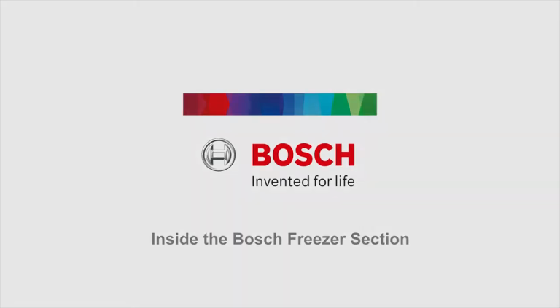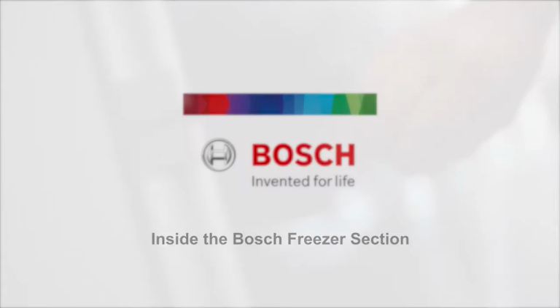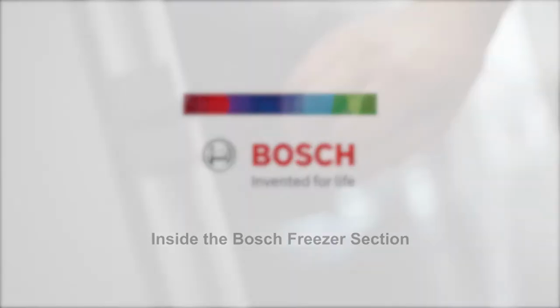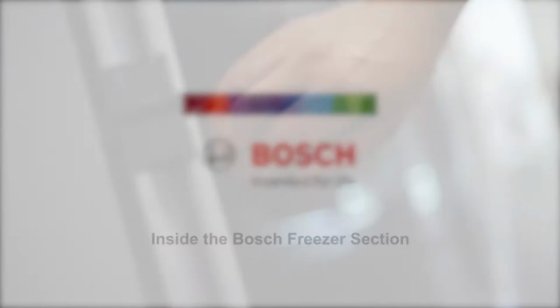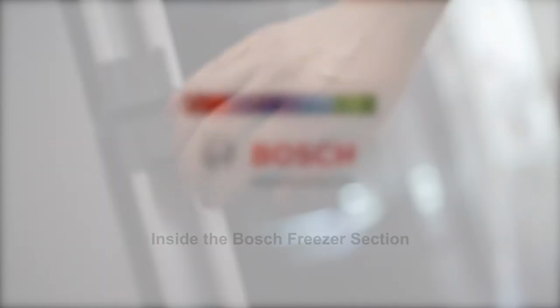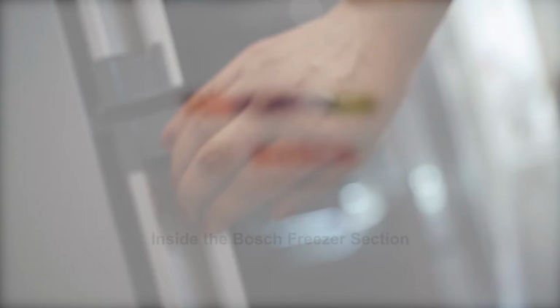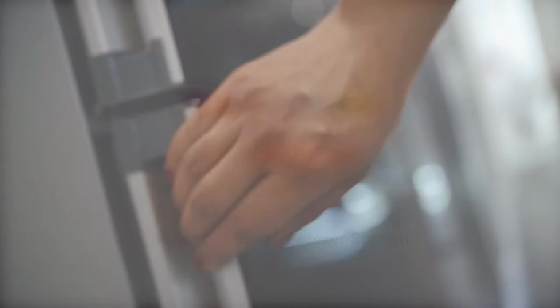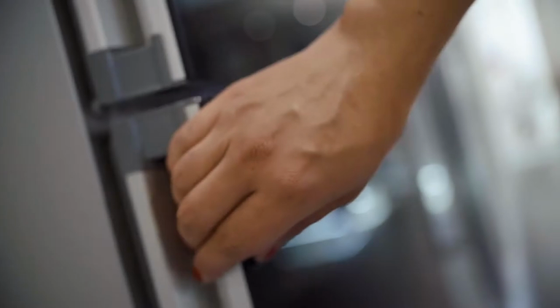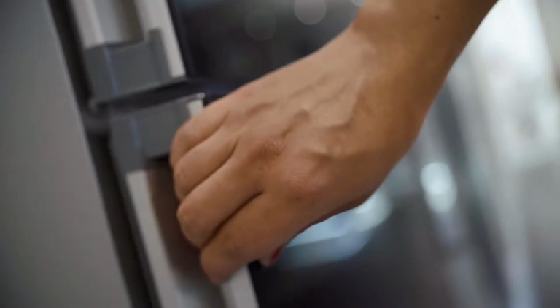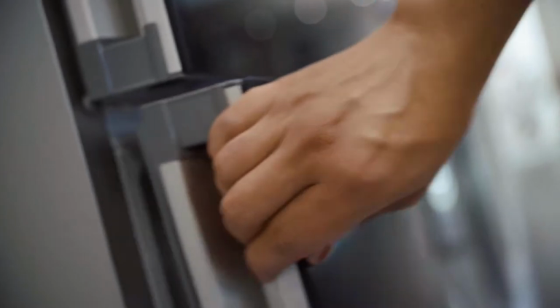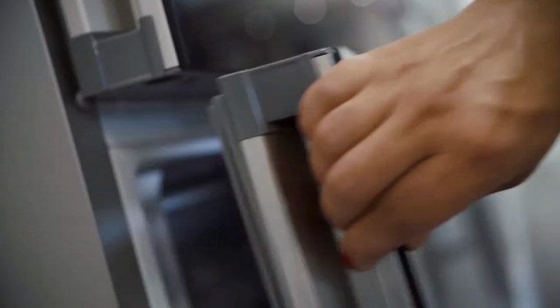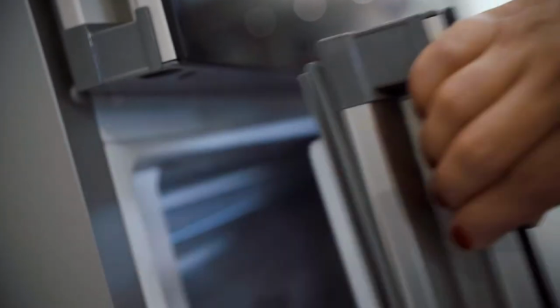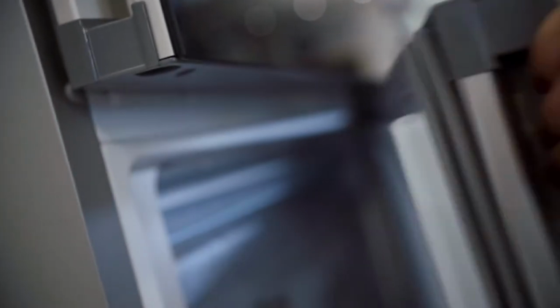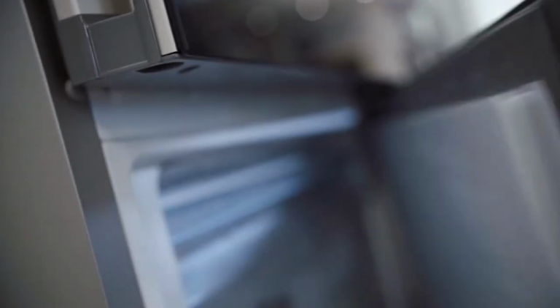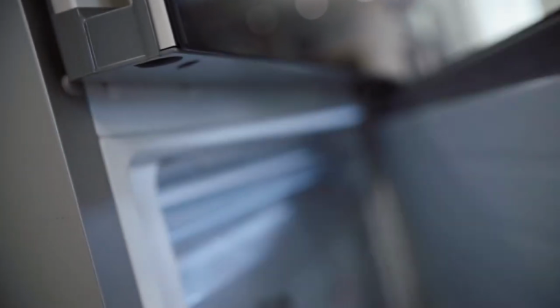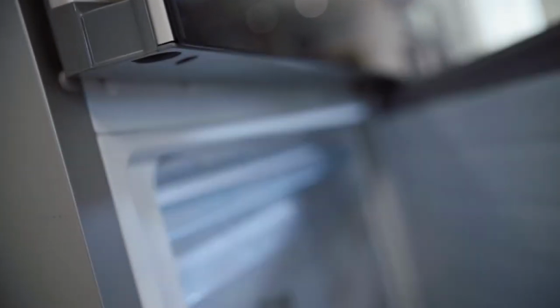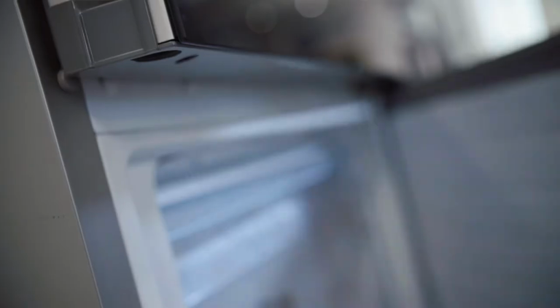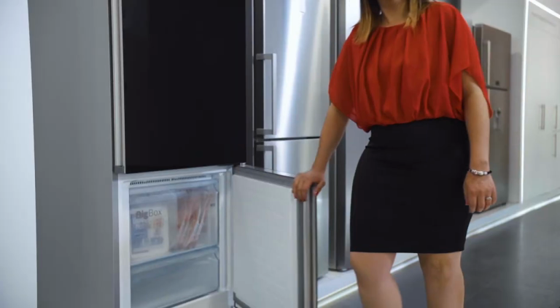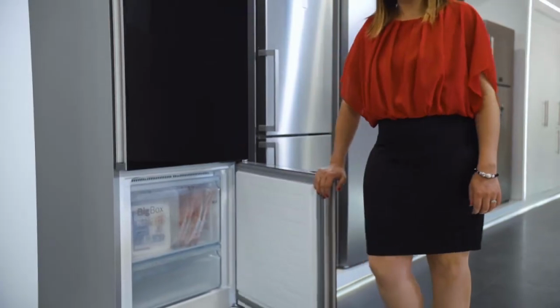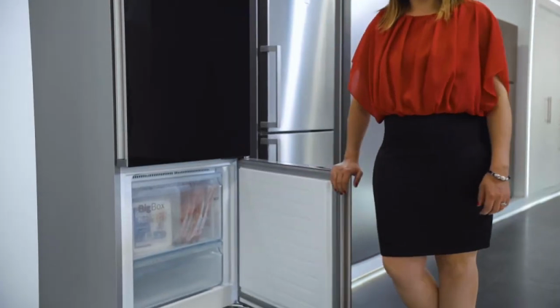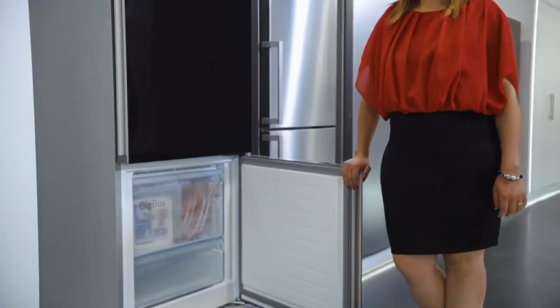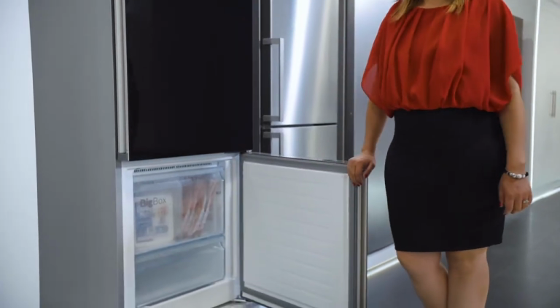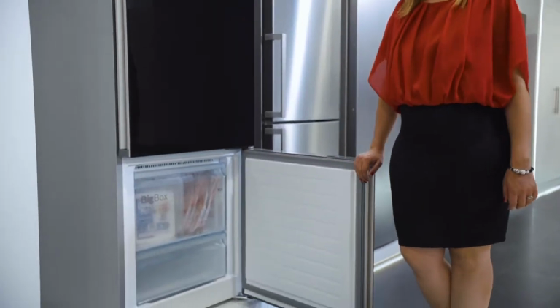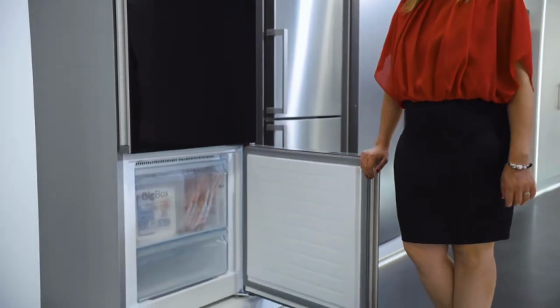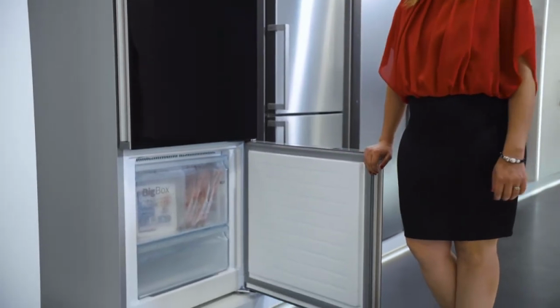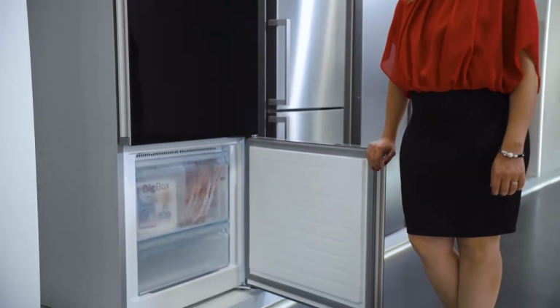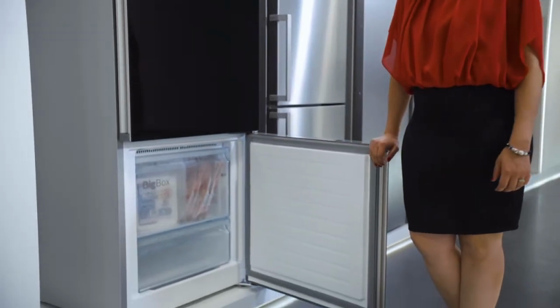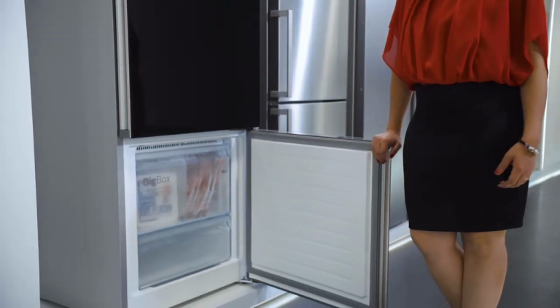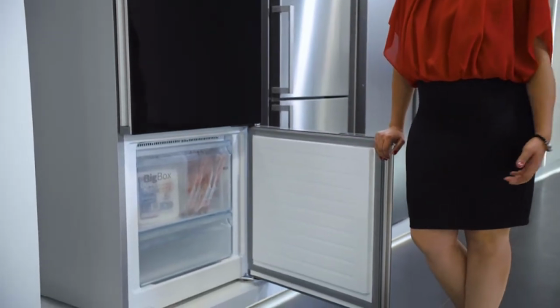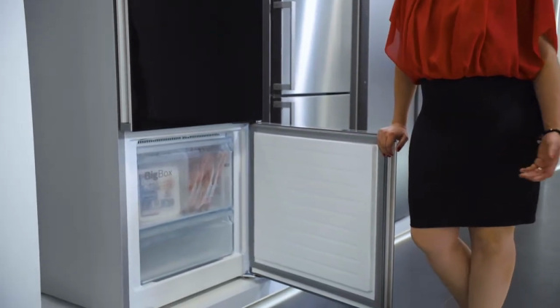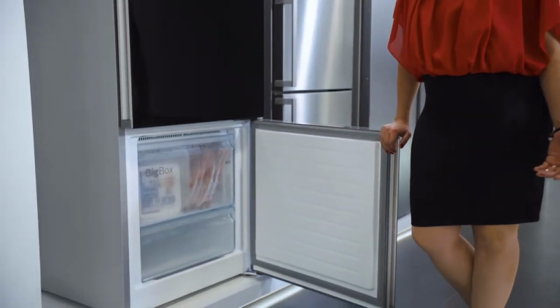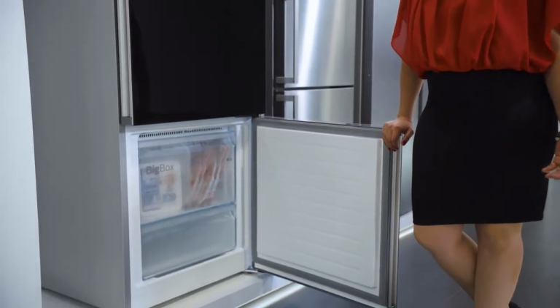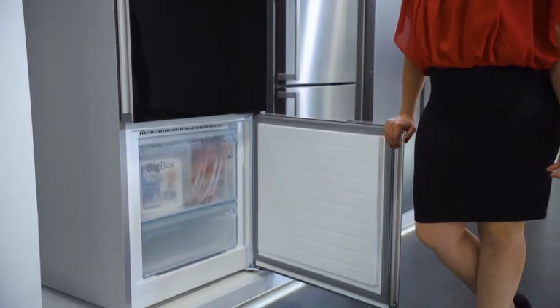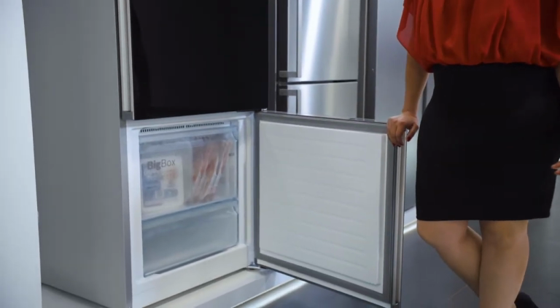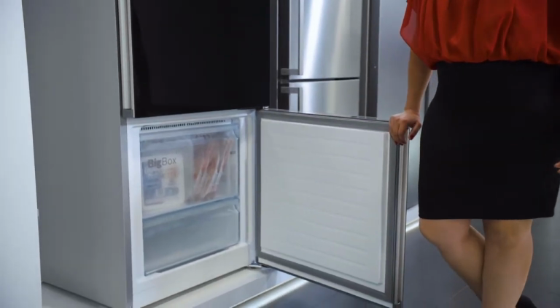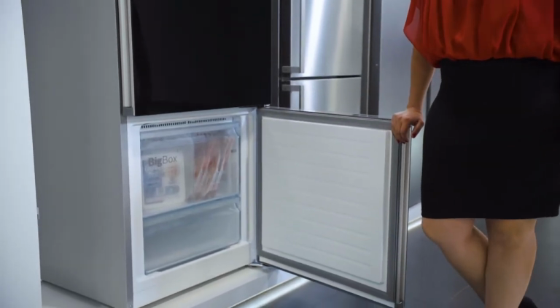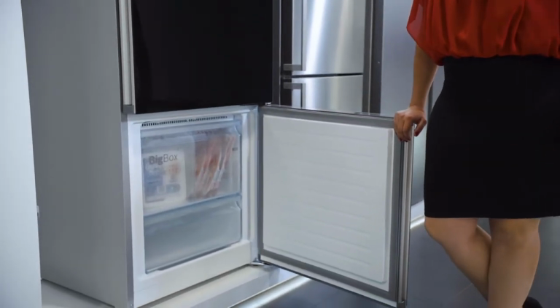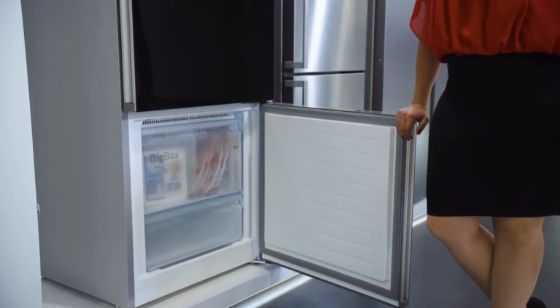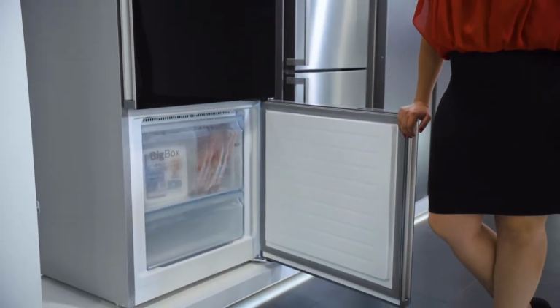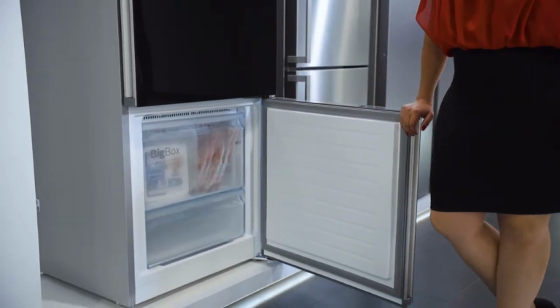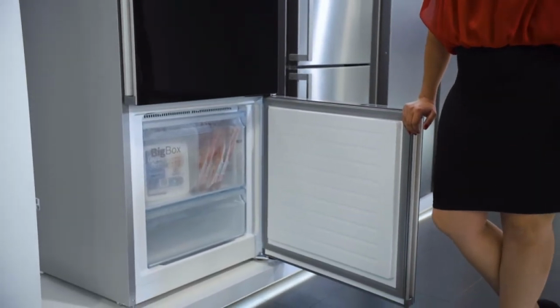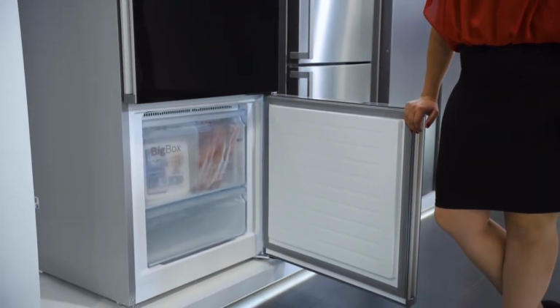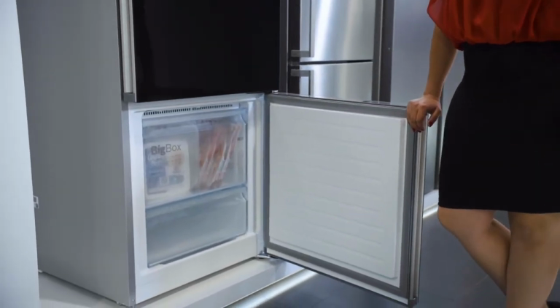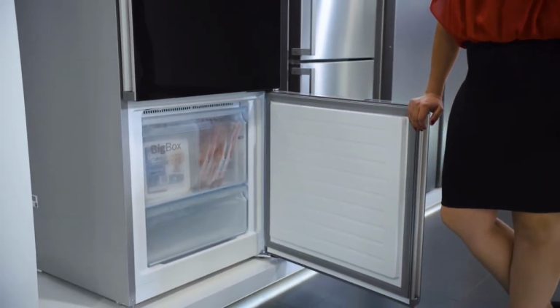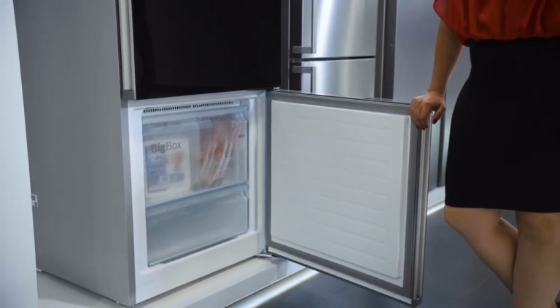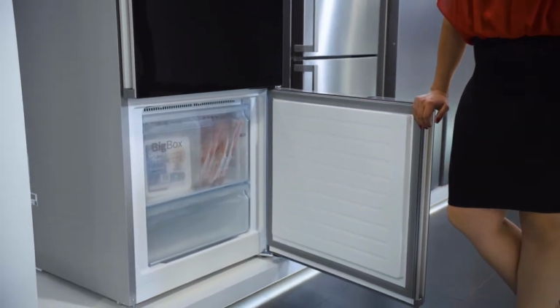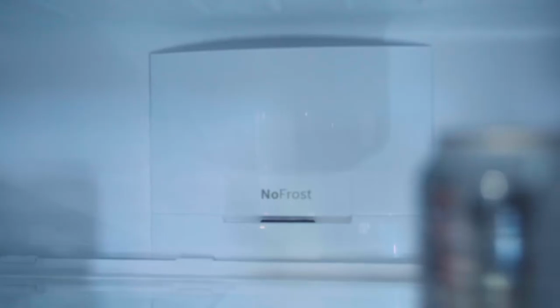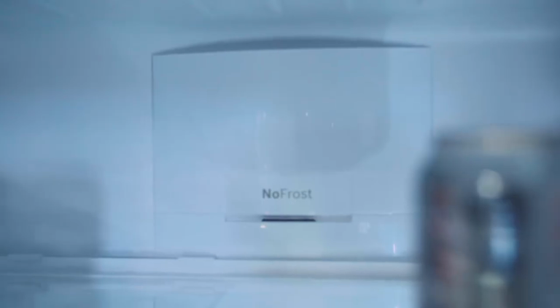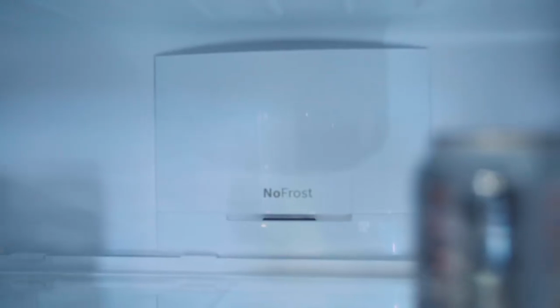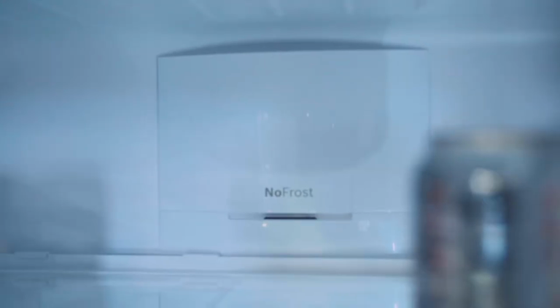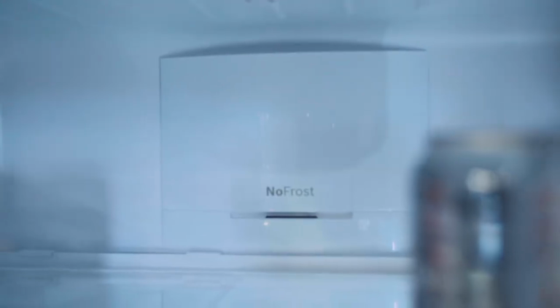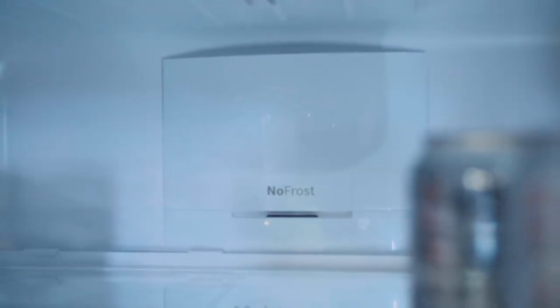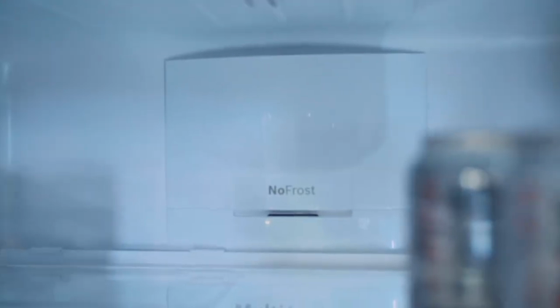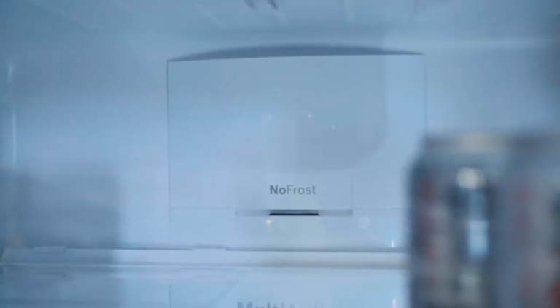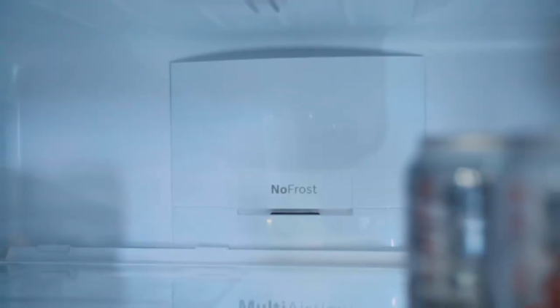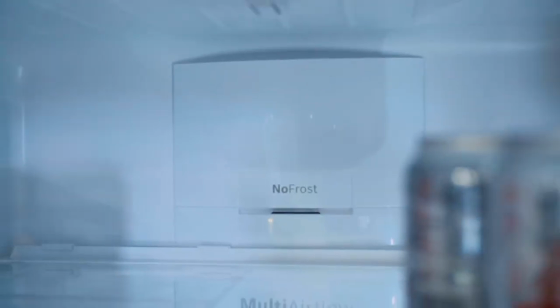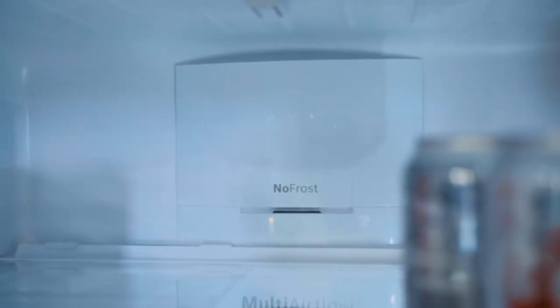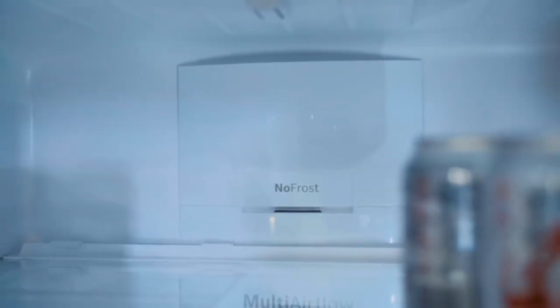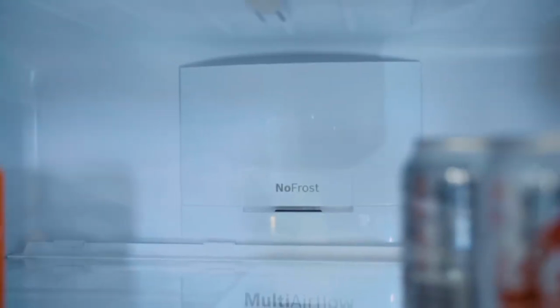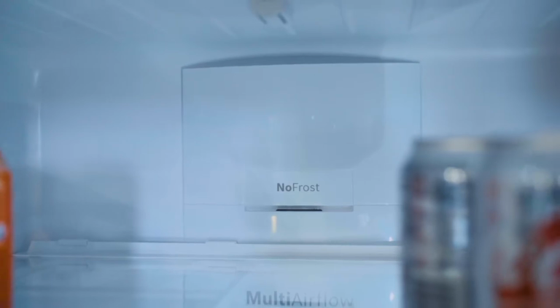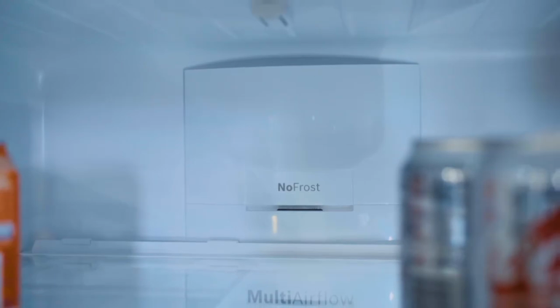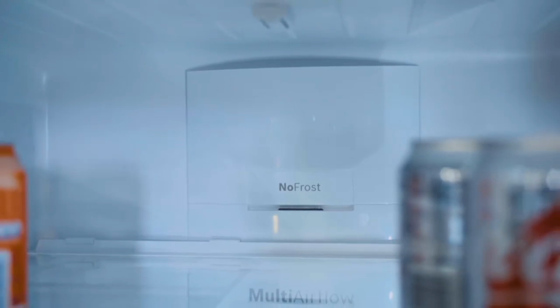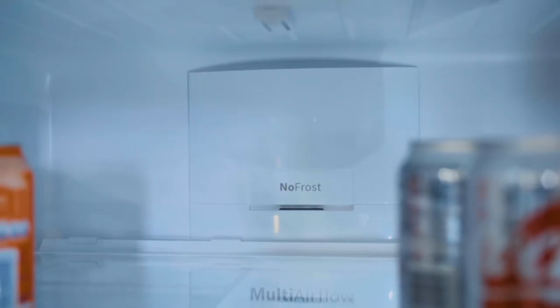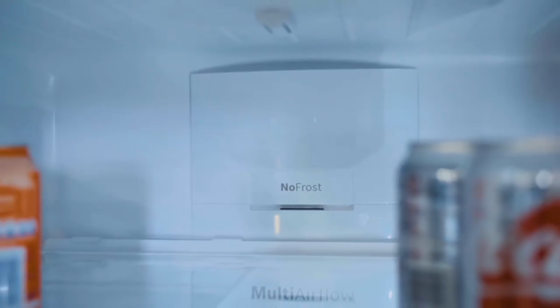The freezer has a technology called no frost, which means that there is never ice buildup and you don't have to manually defrost your freezer.